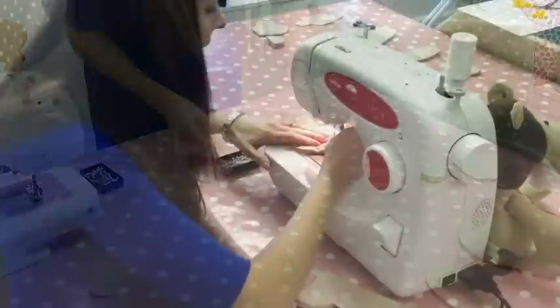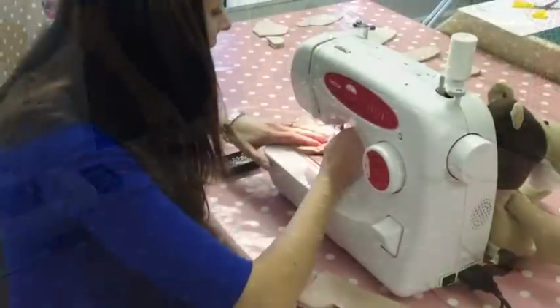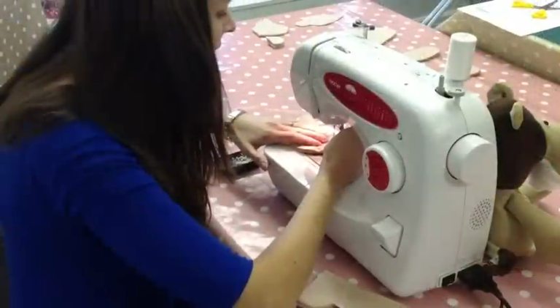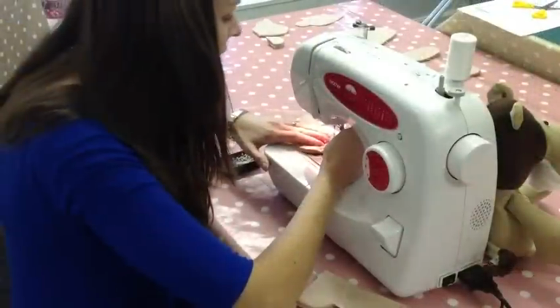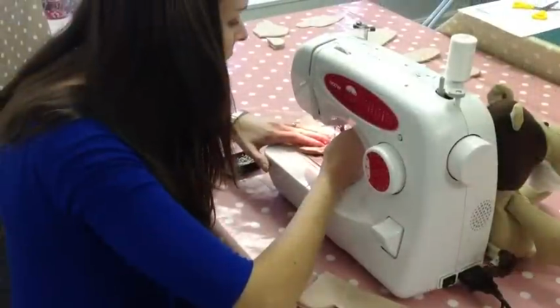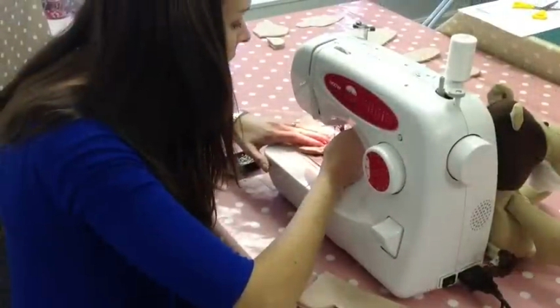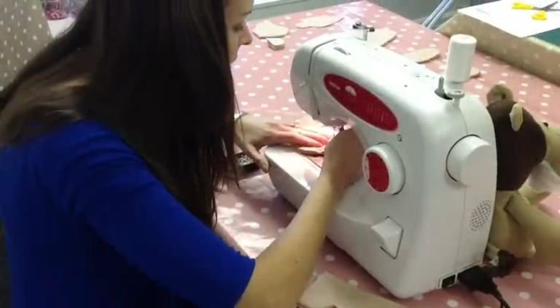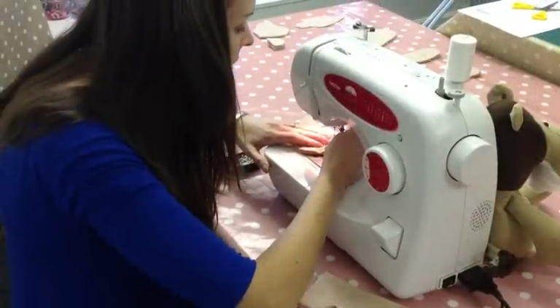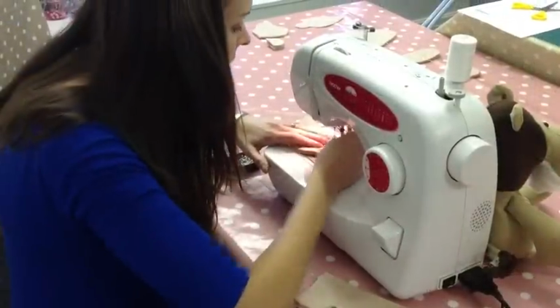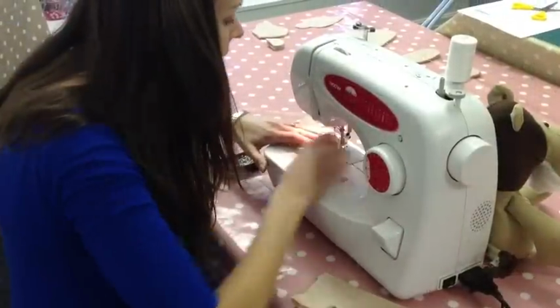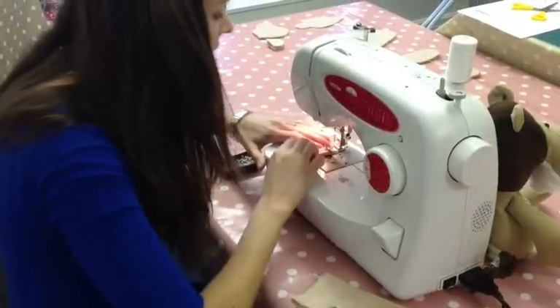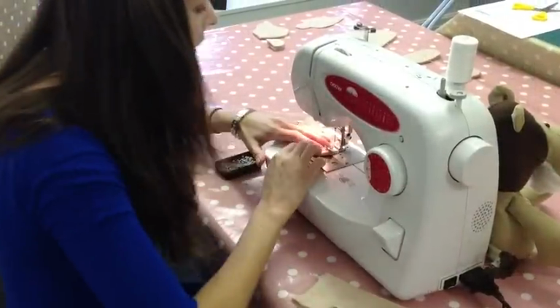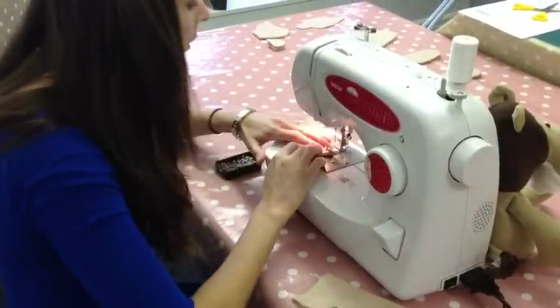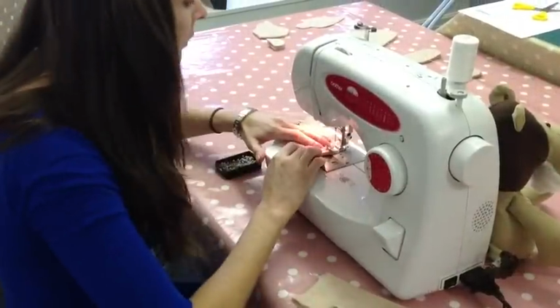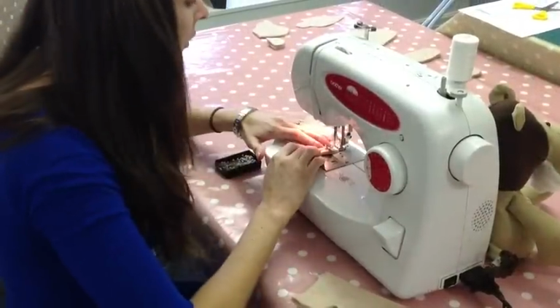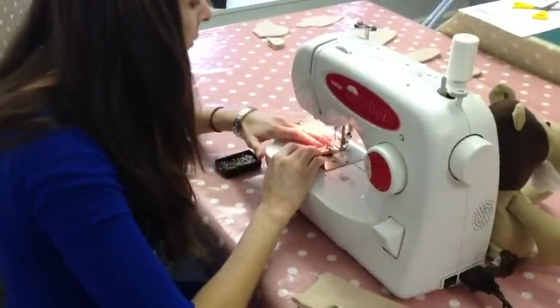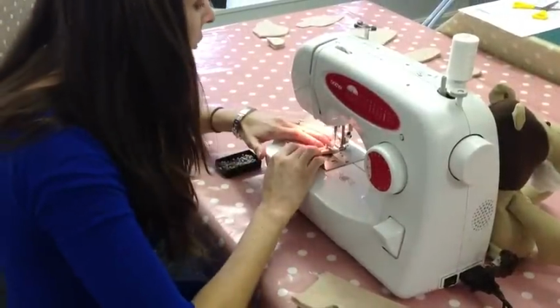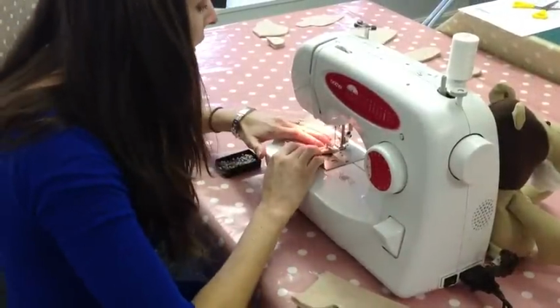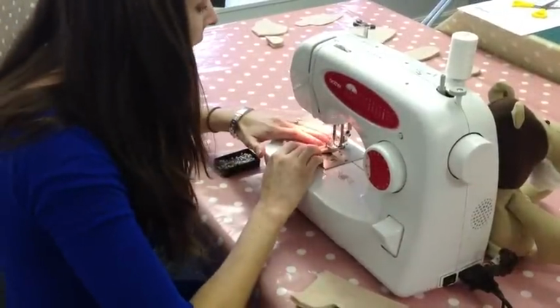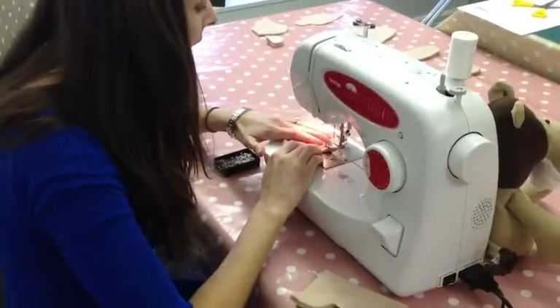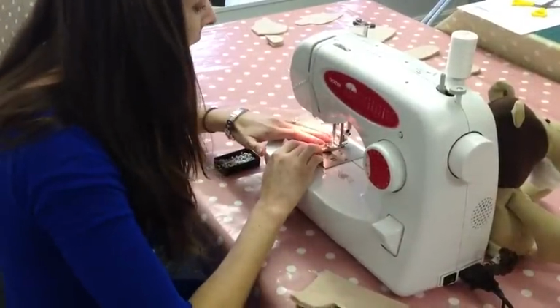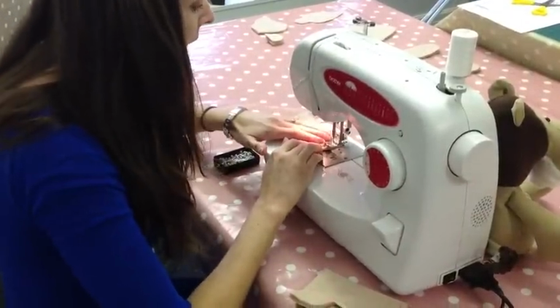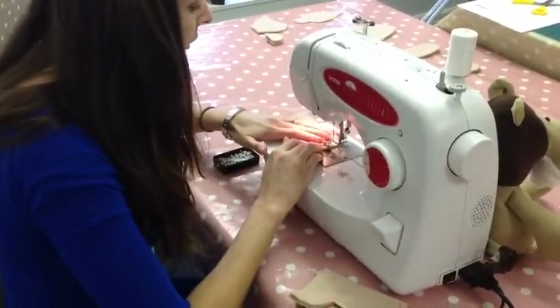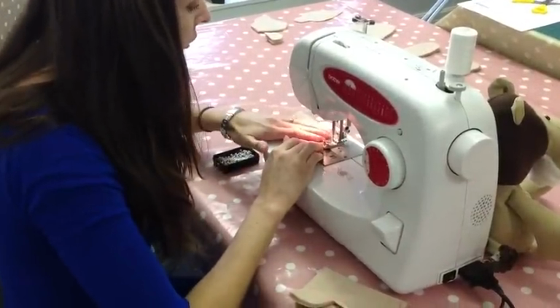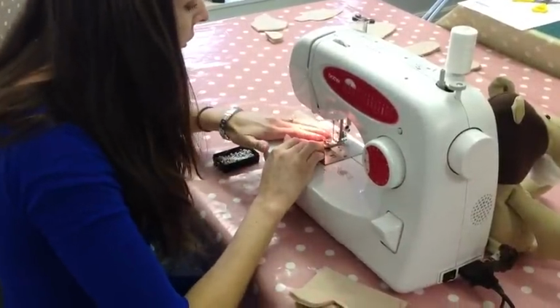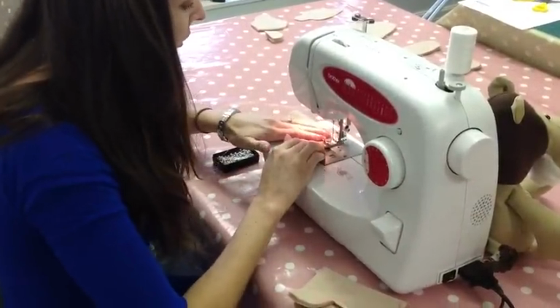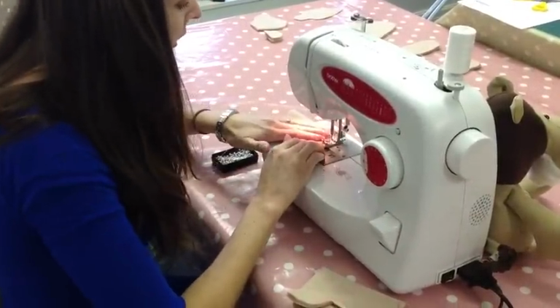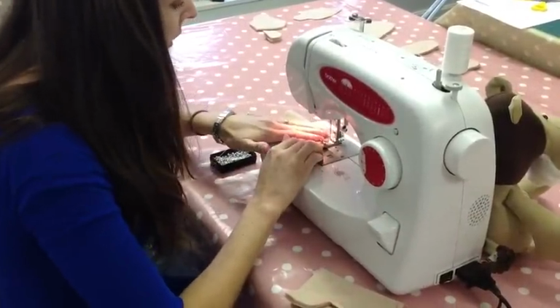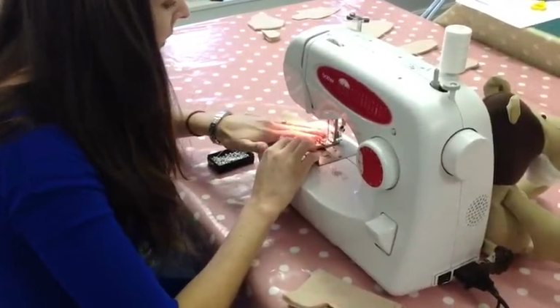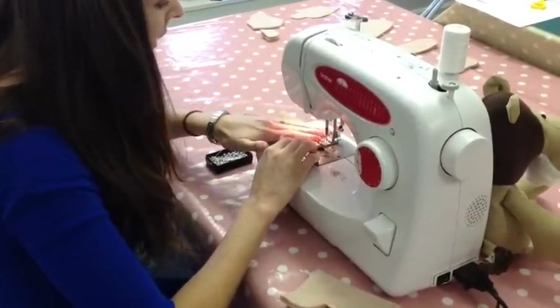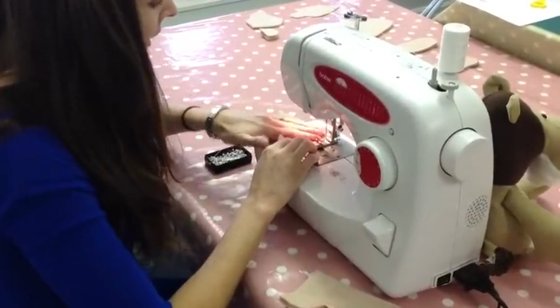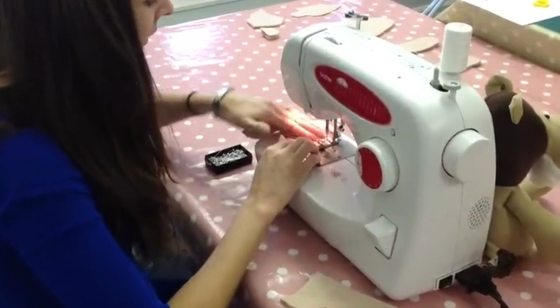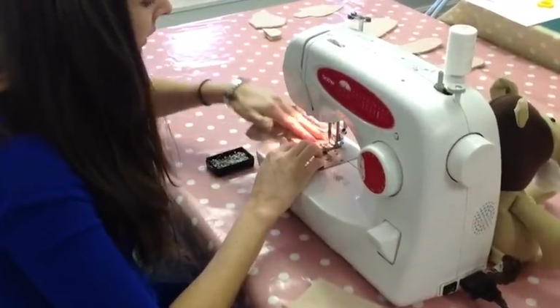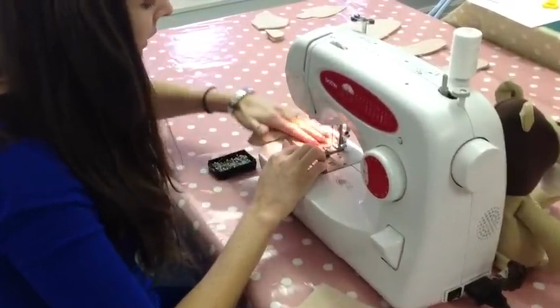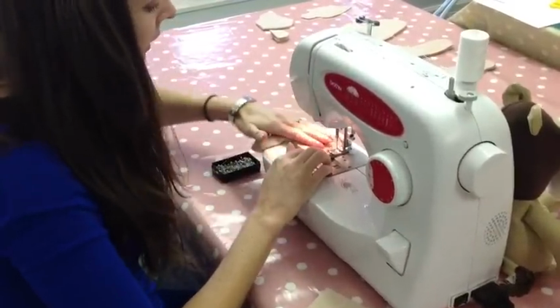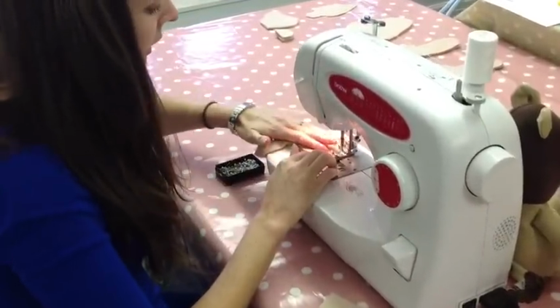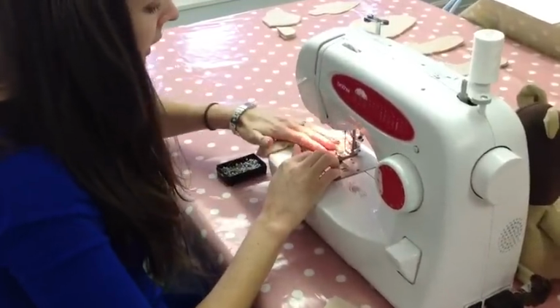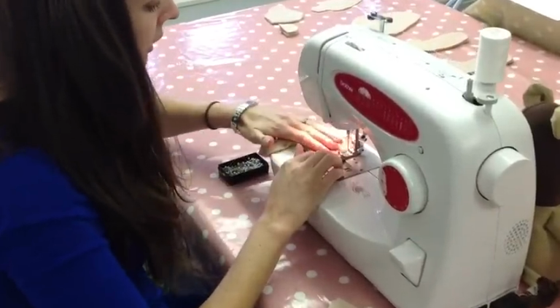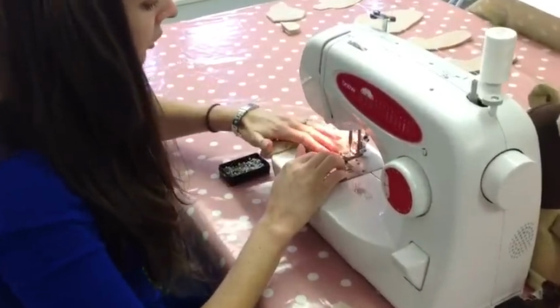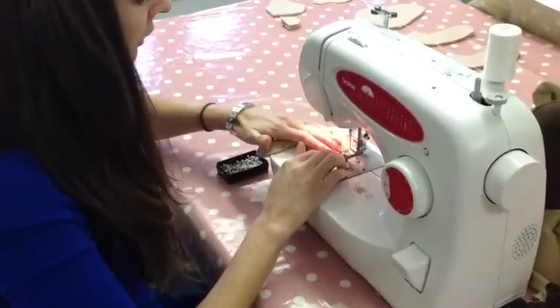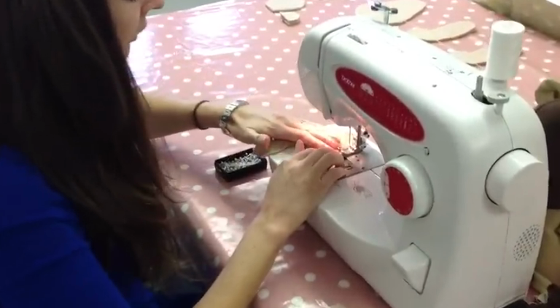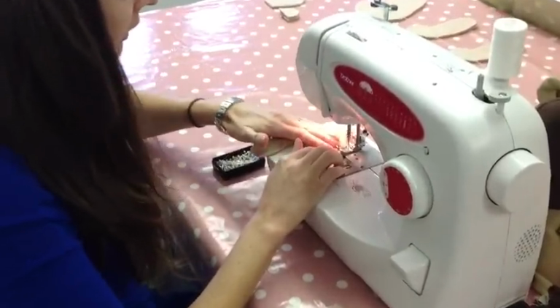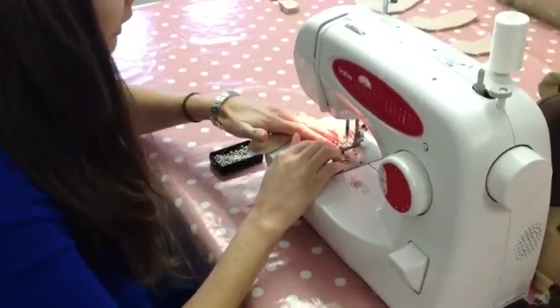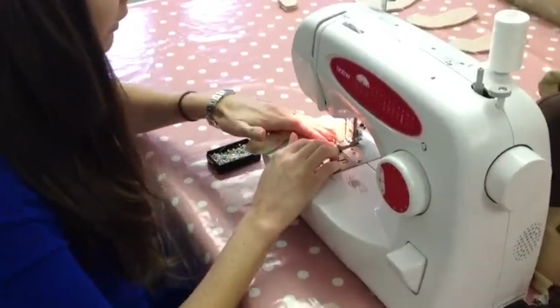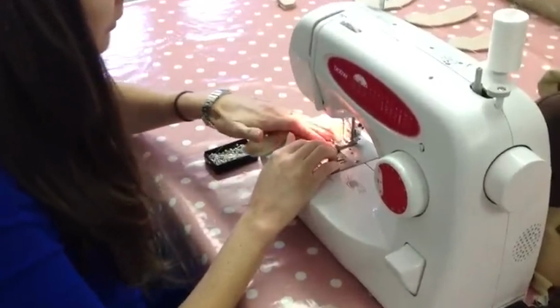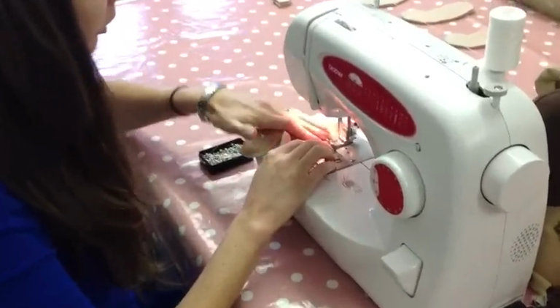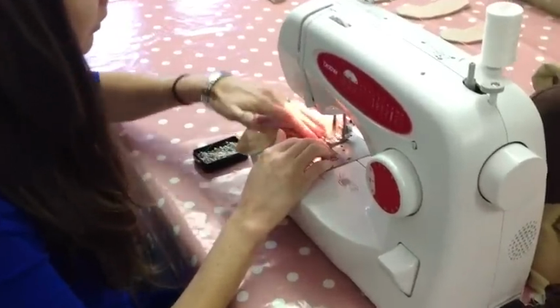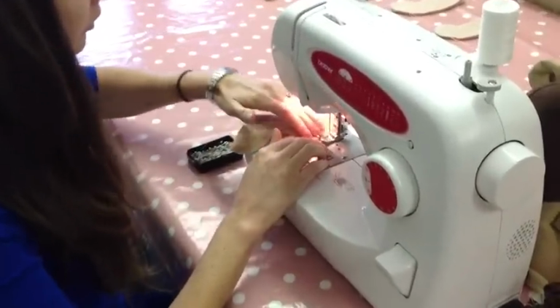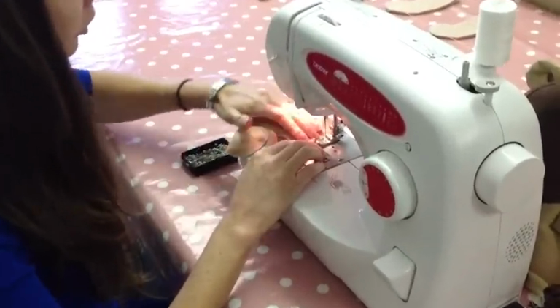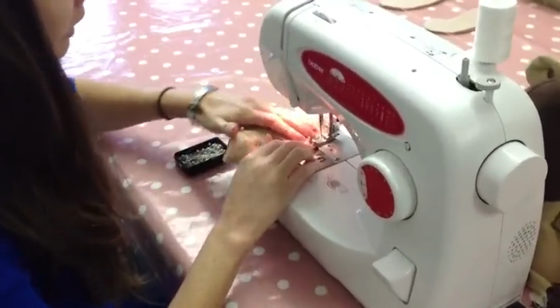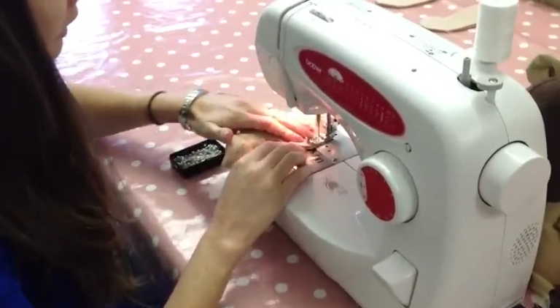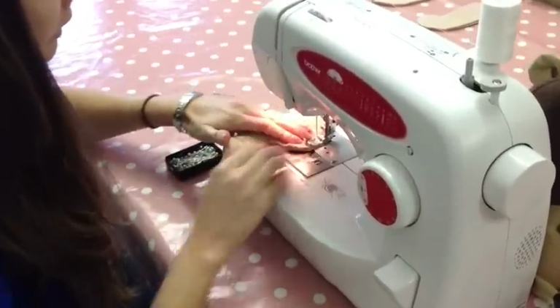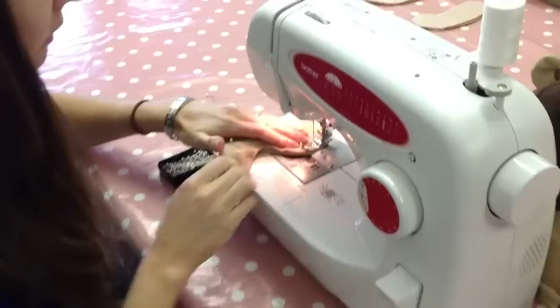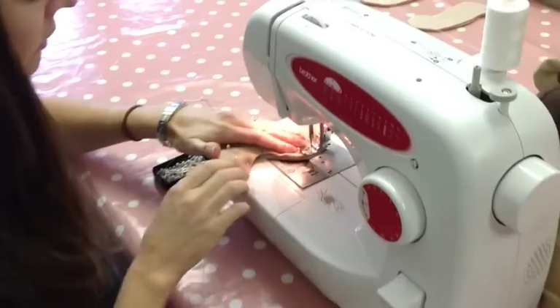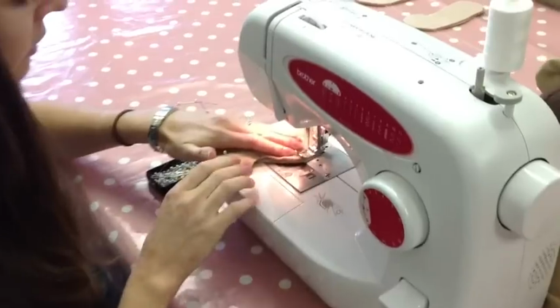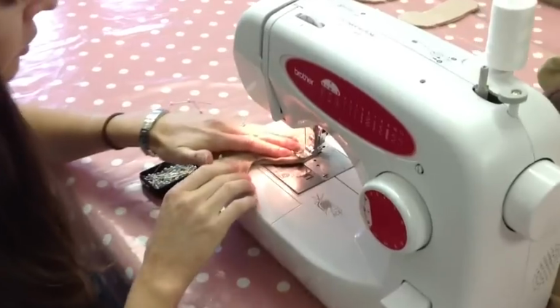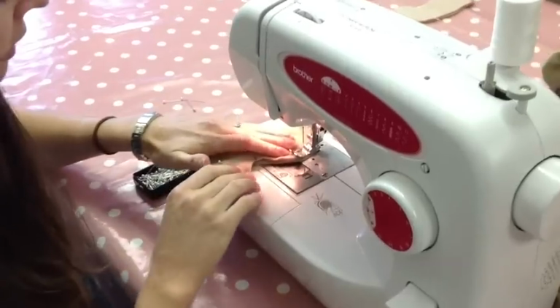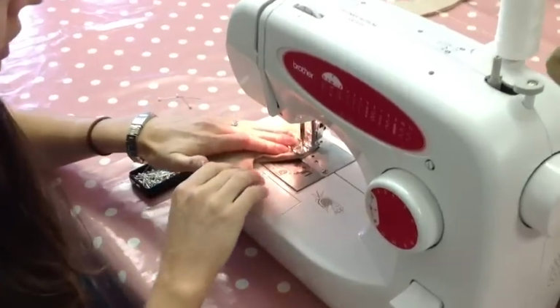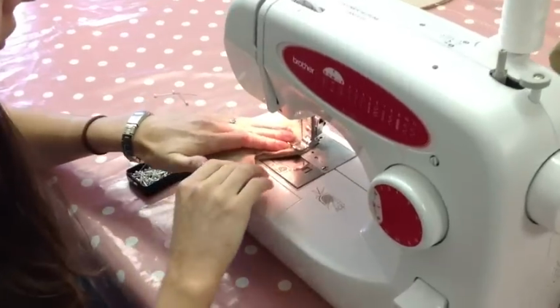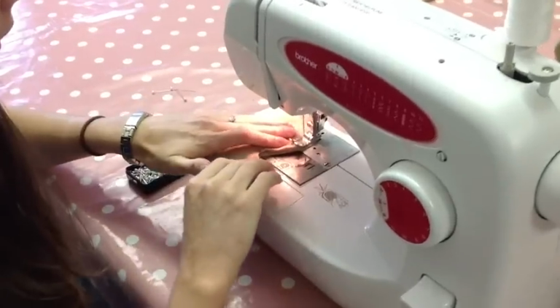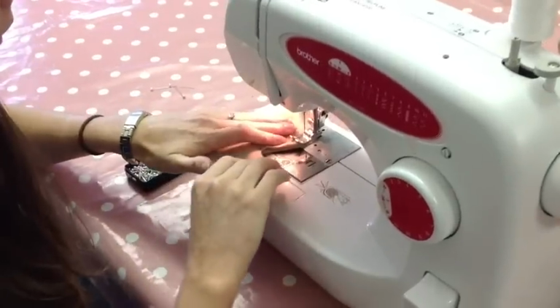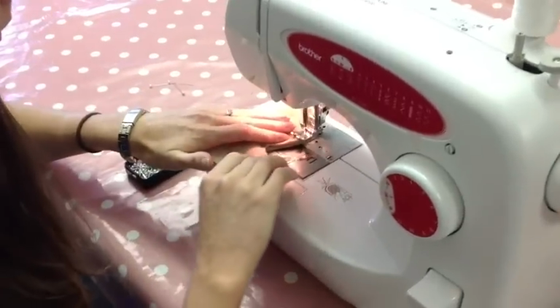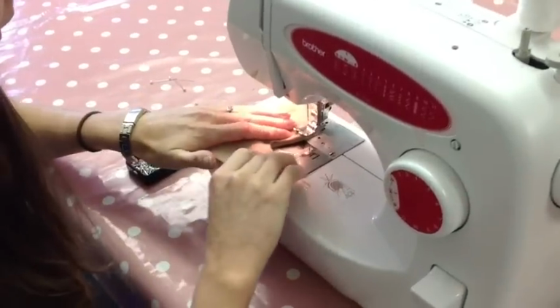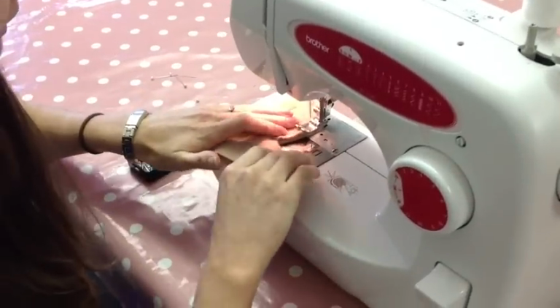Over to the machine now - I'm just sewing it and as you can see the sewing machine is going straight over those pins.